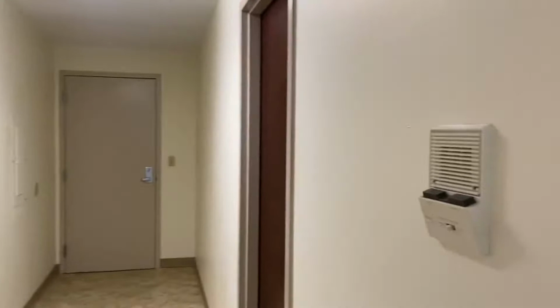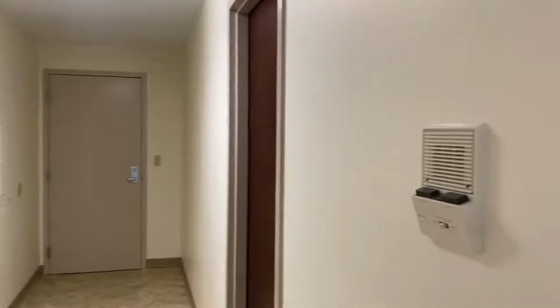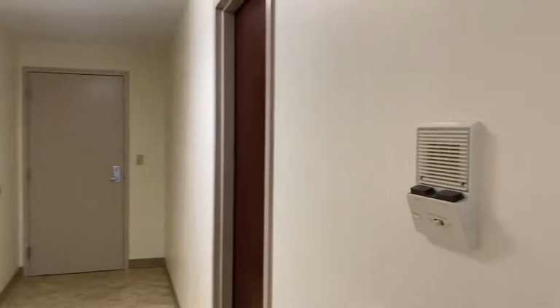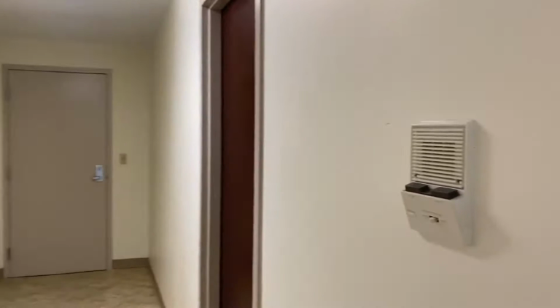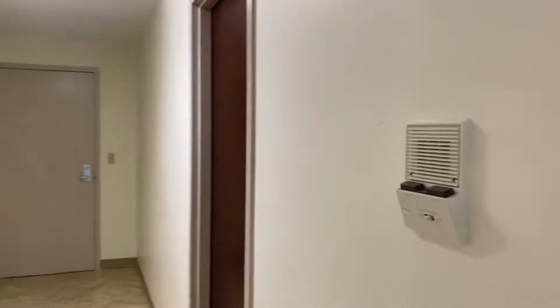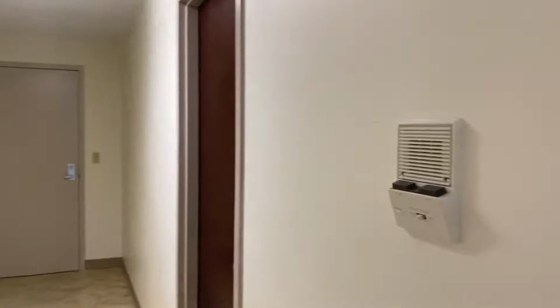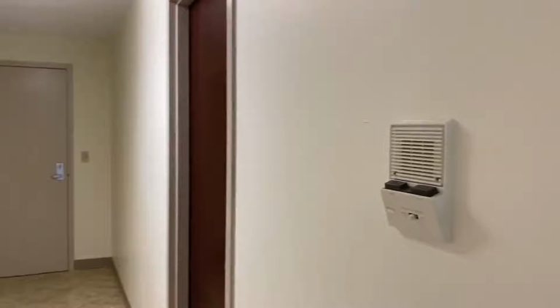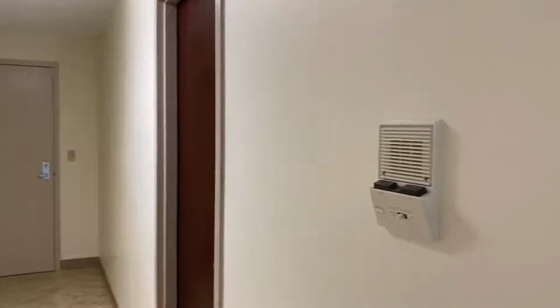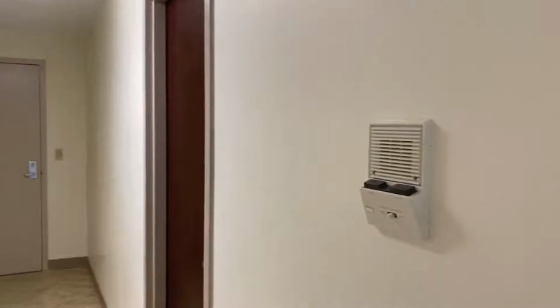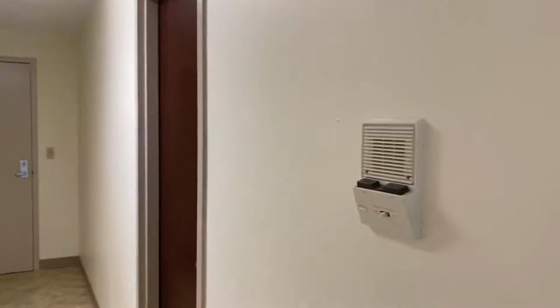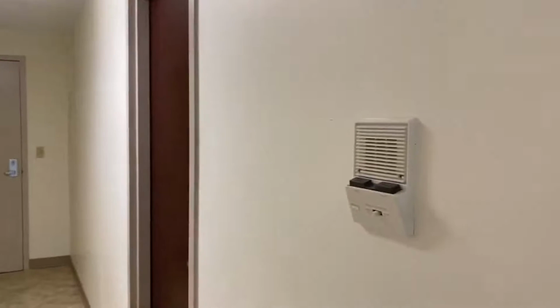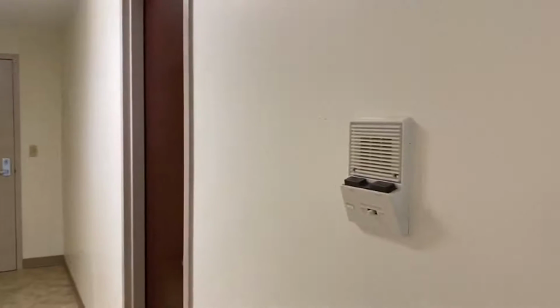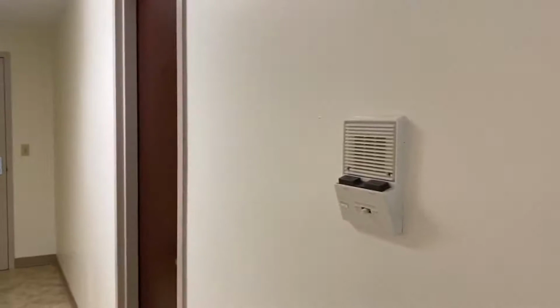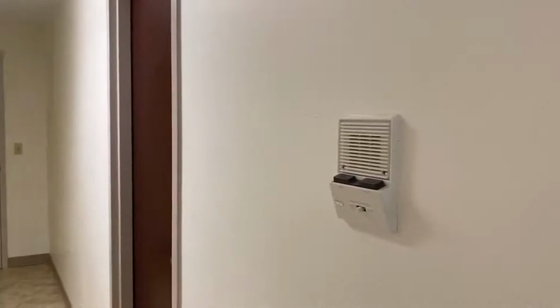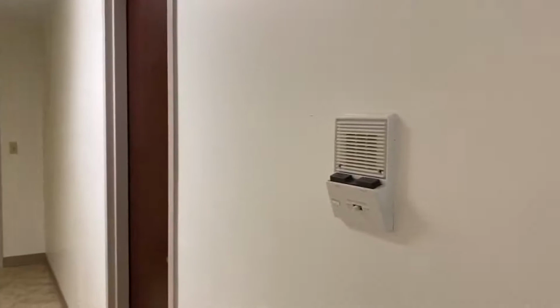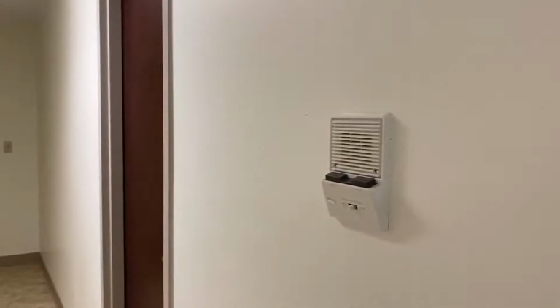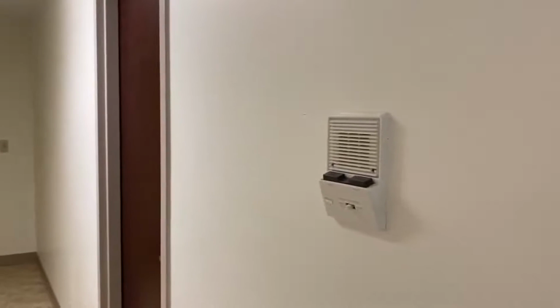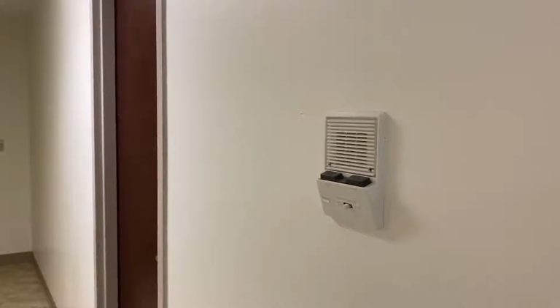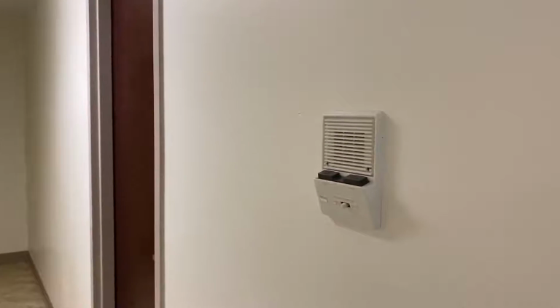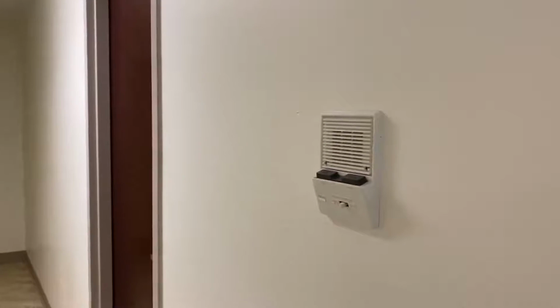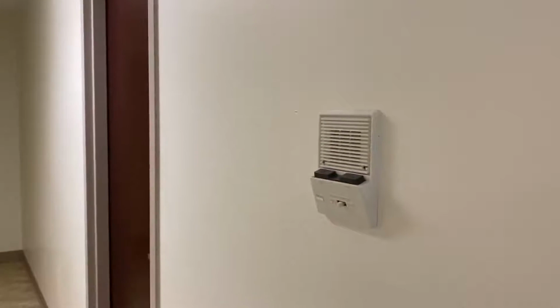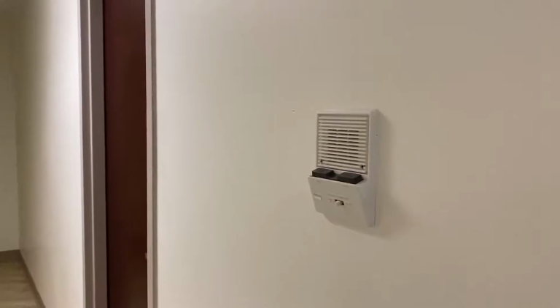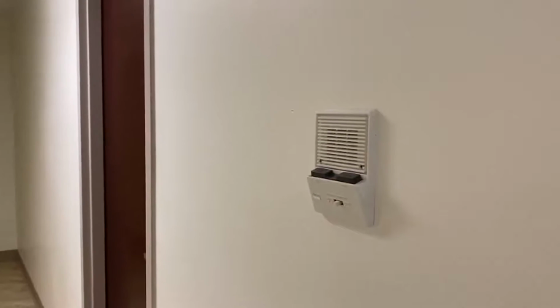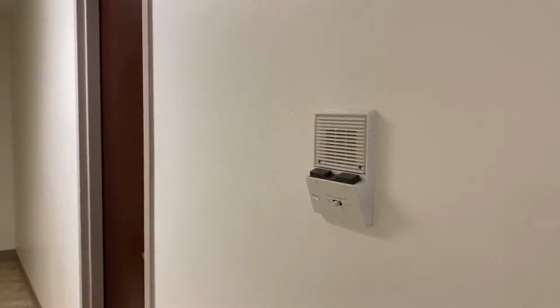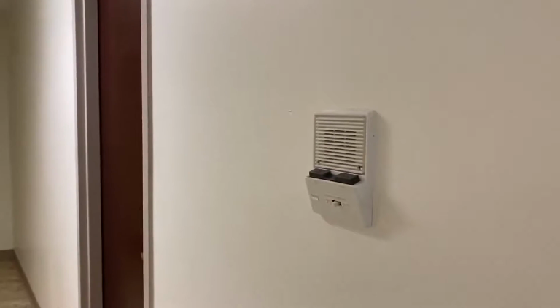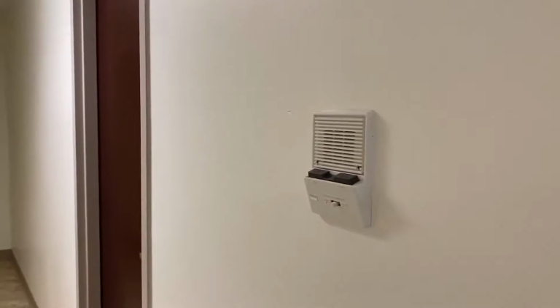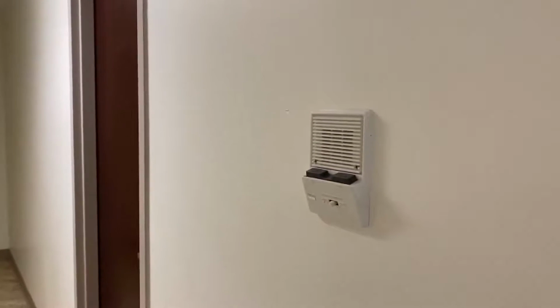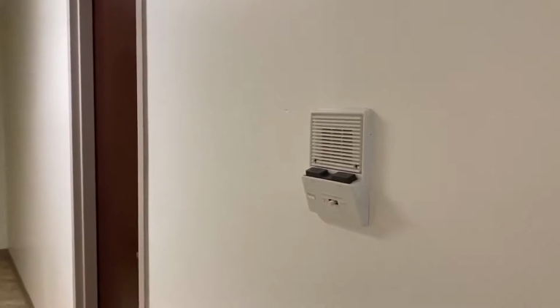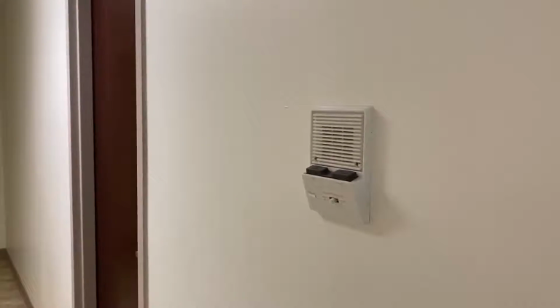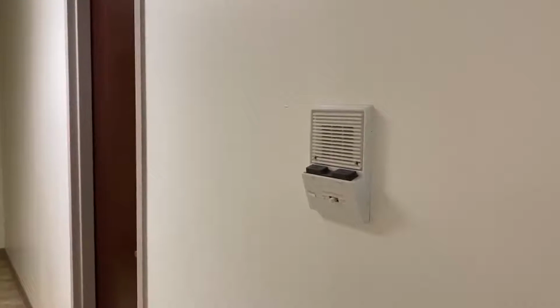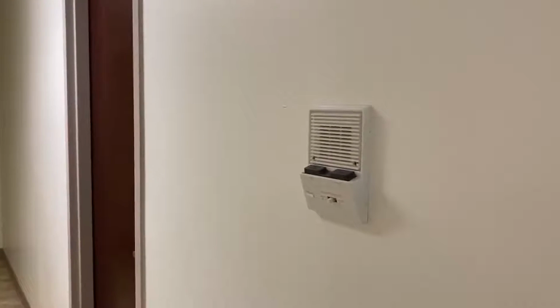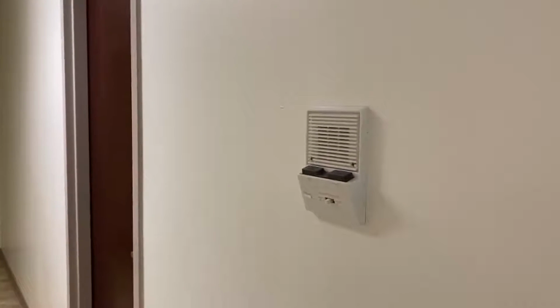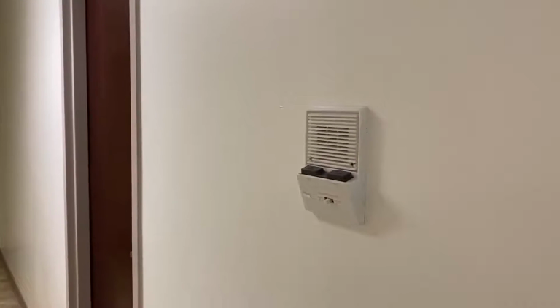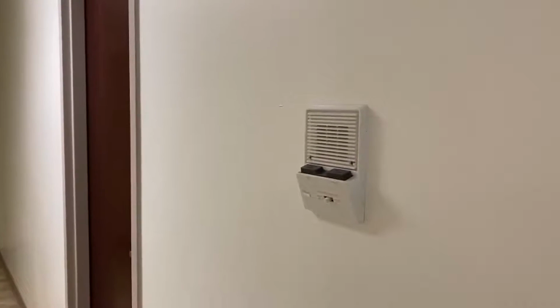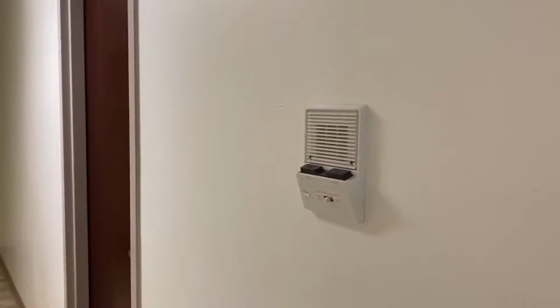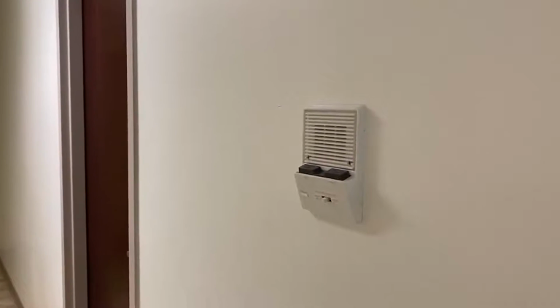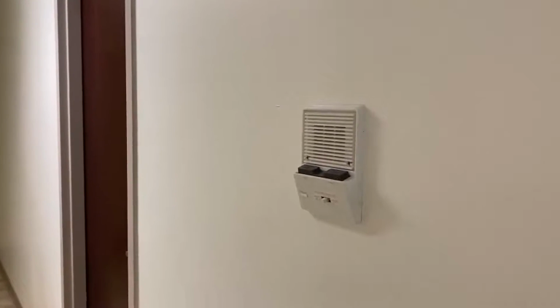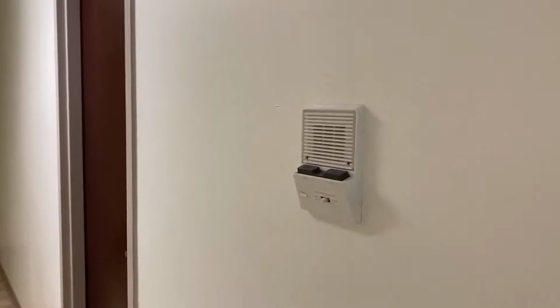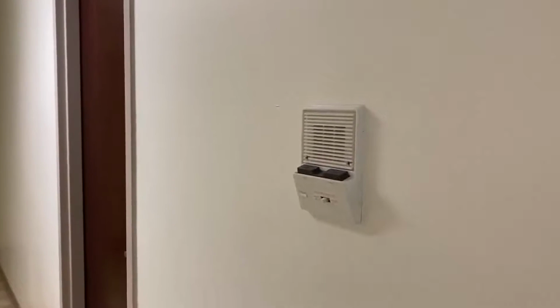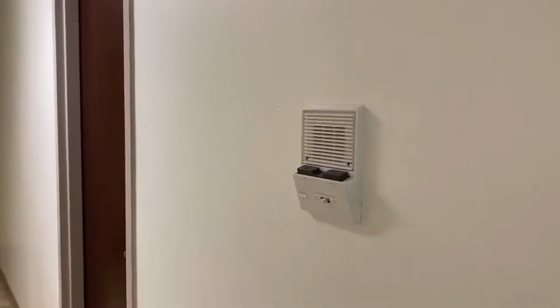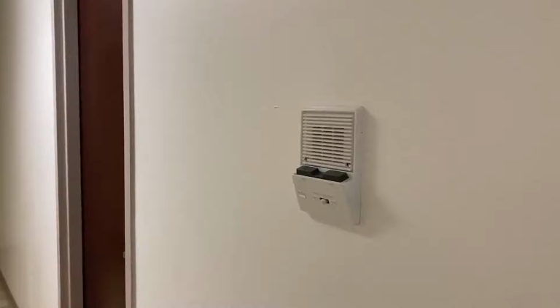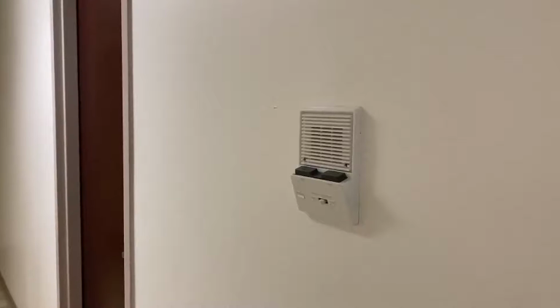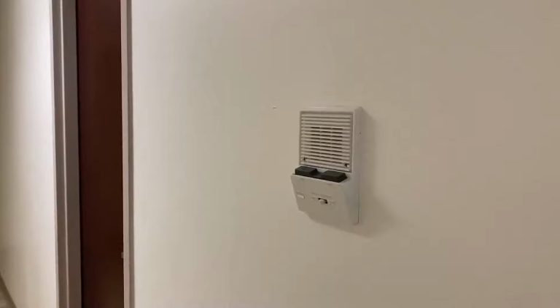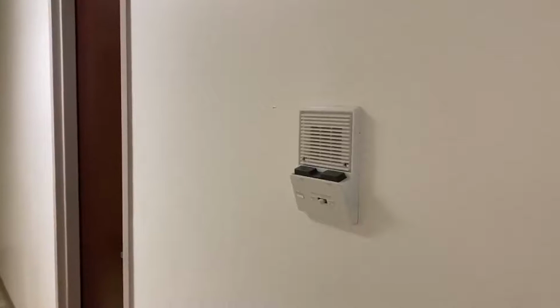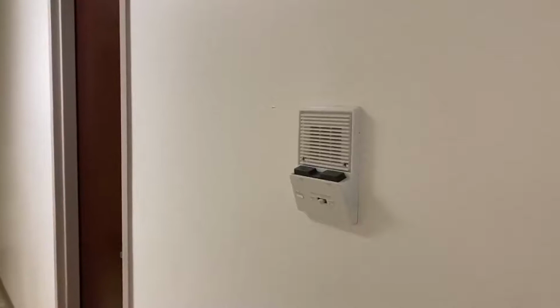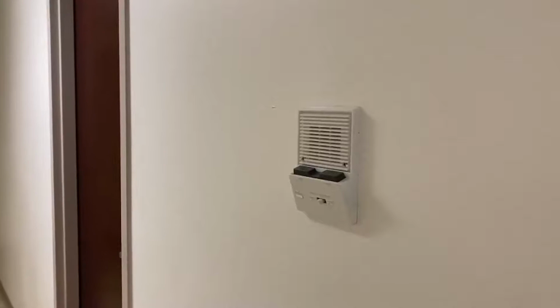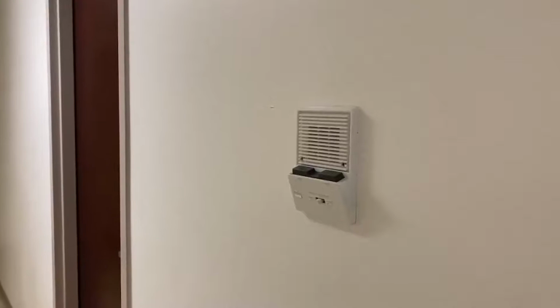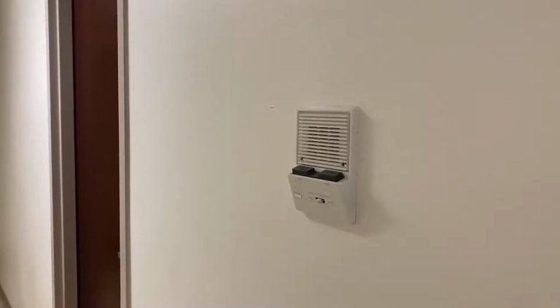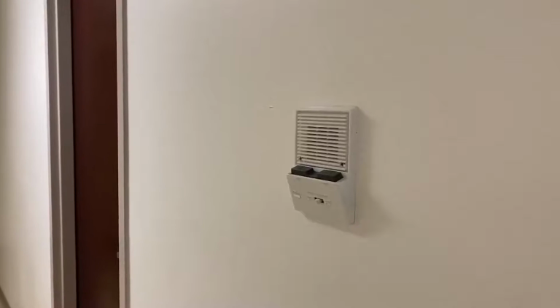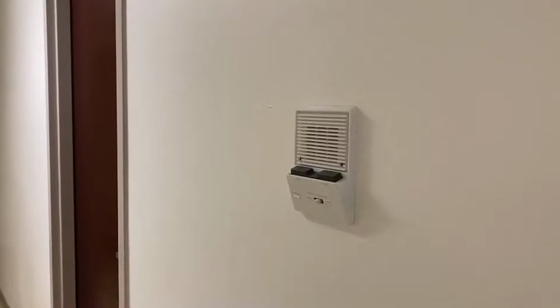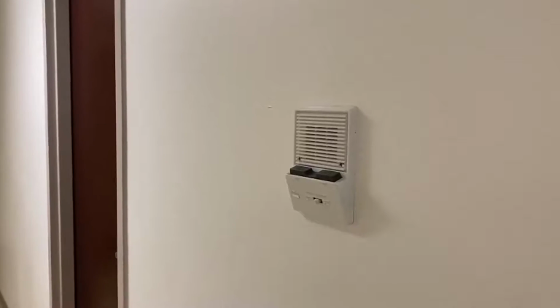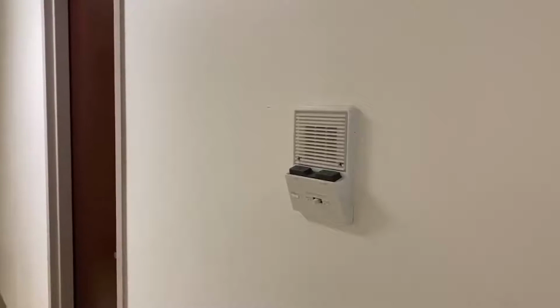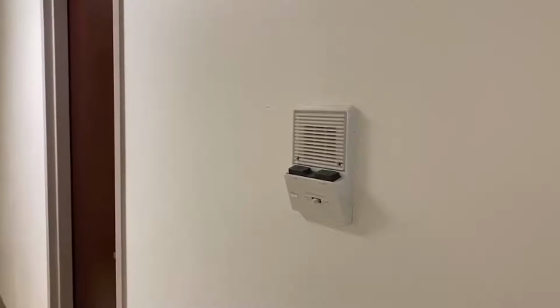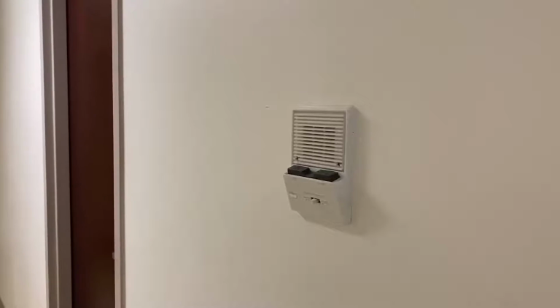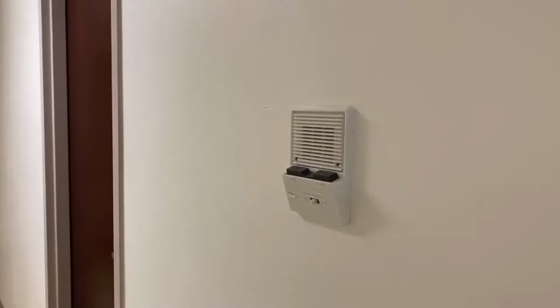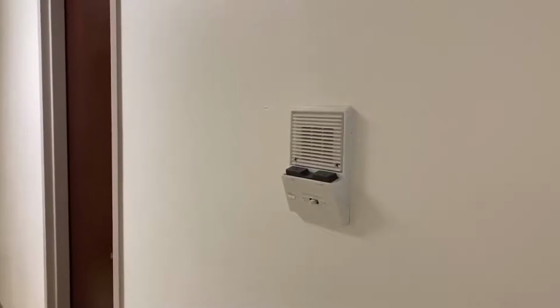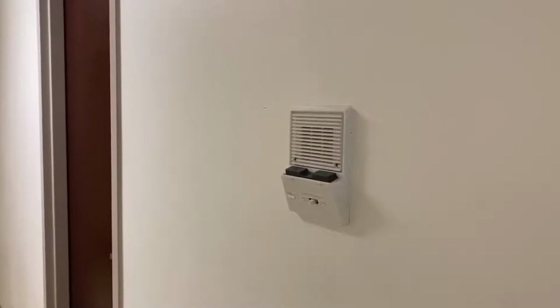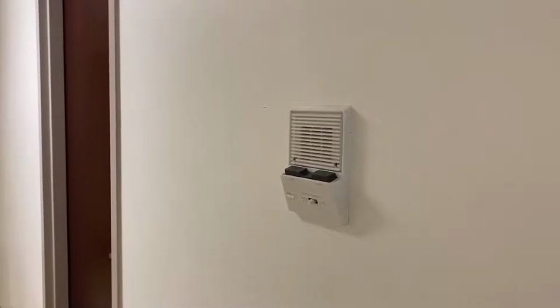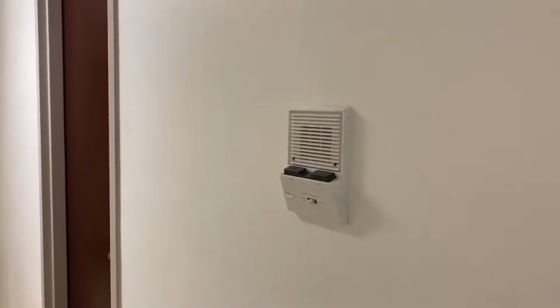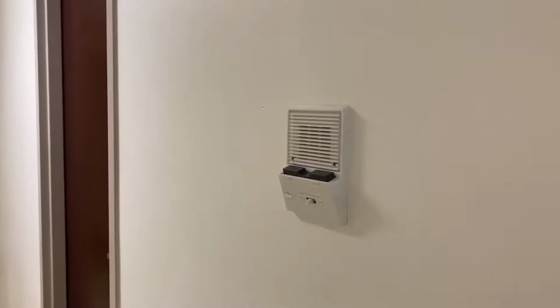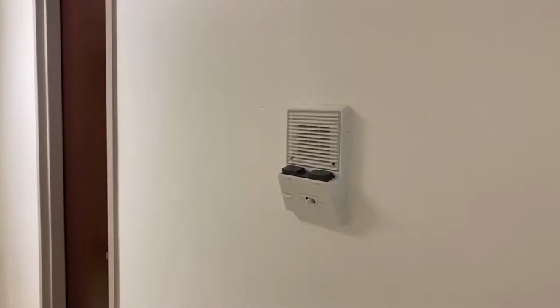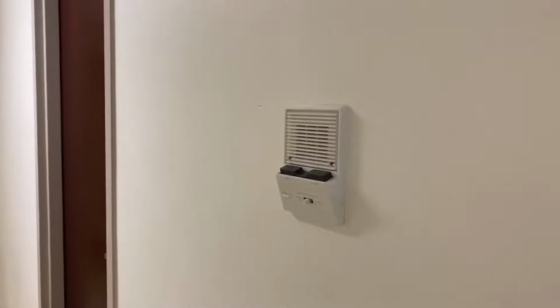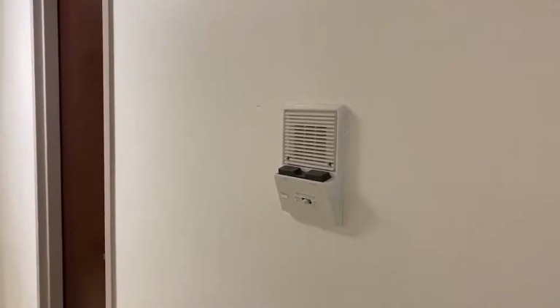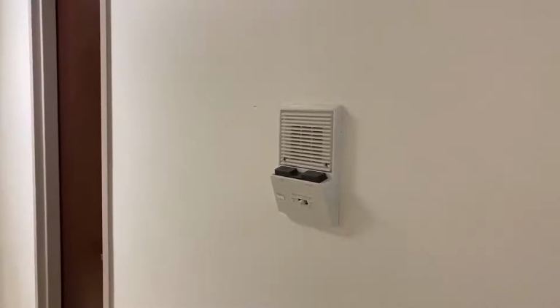Another unique feature of our building is the intercom system, so you can buzz your friends up or use Uber Eats.